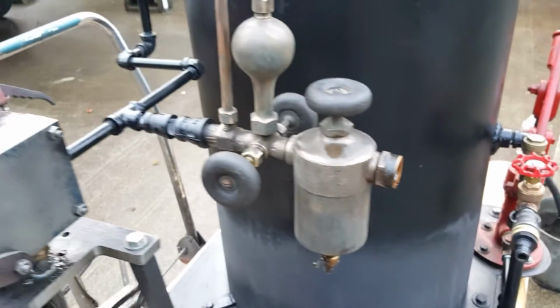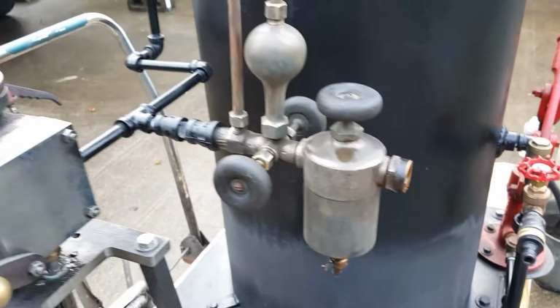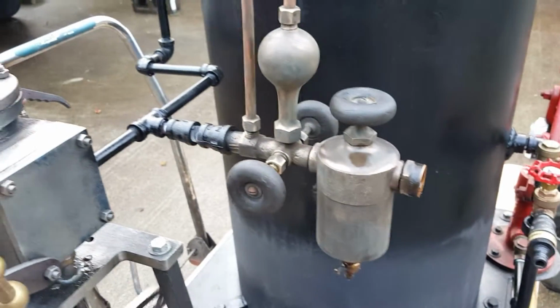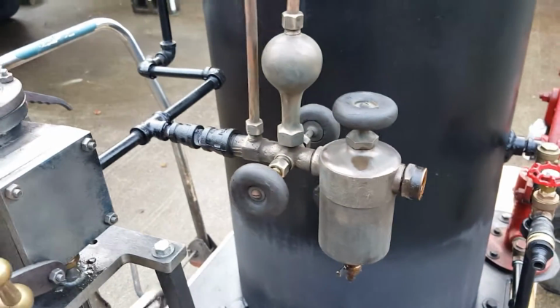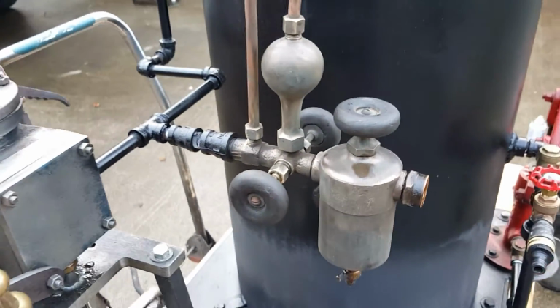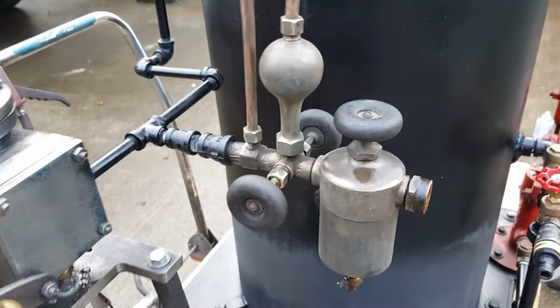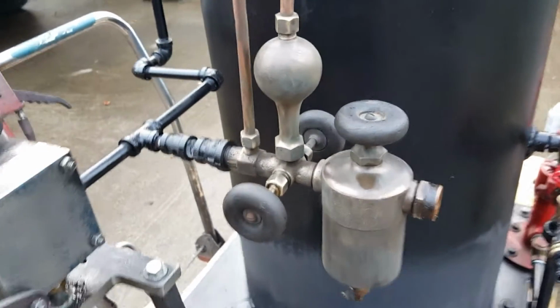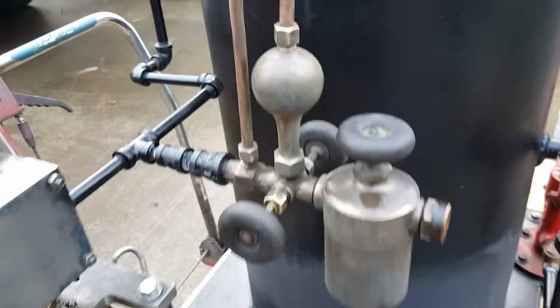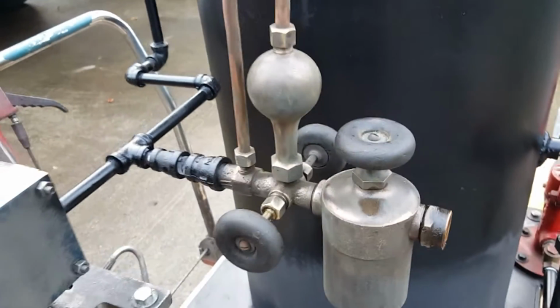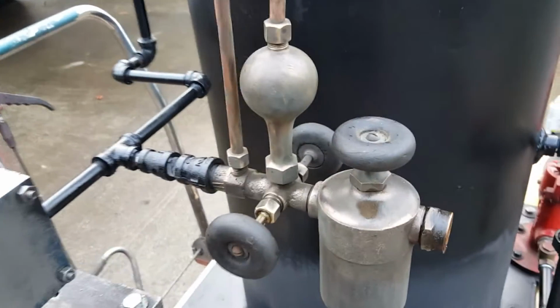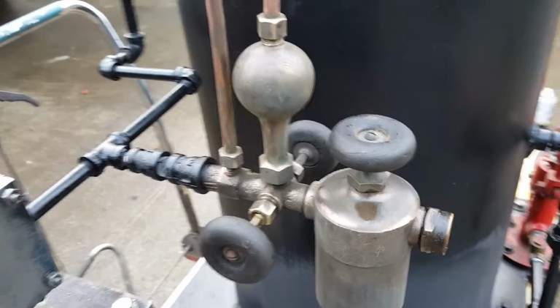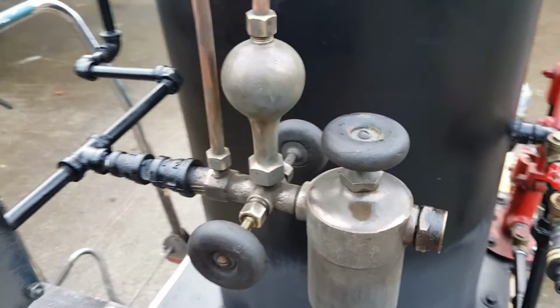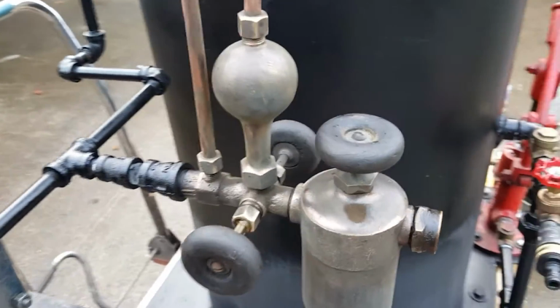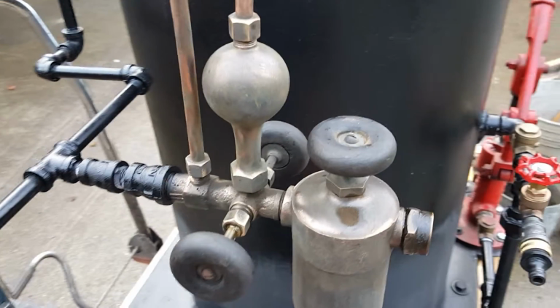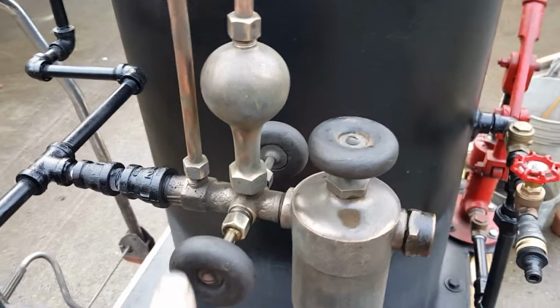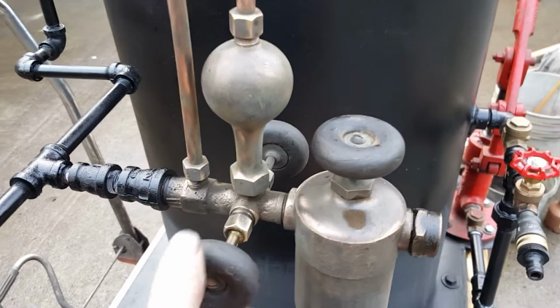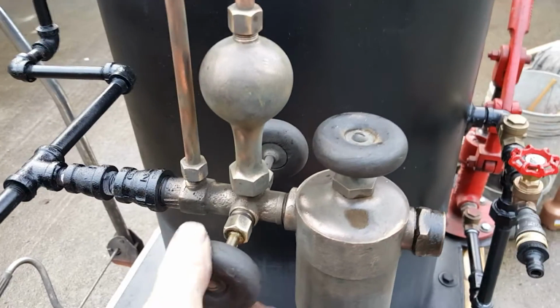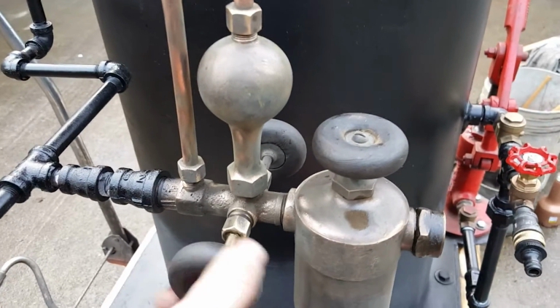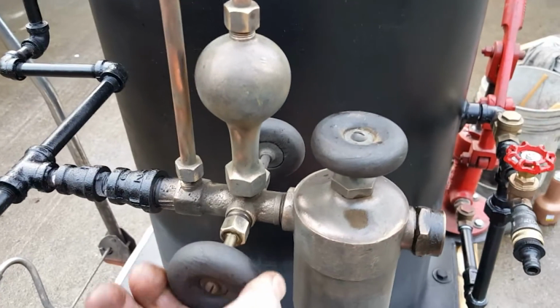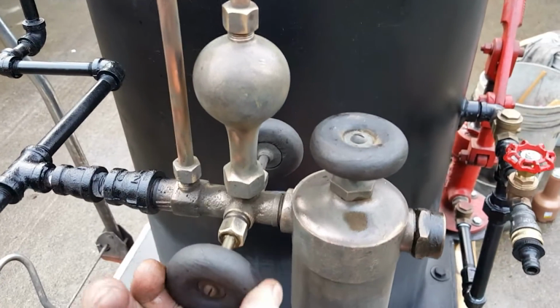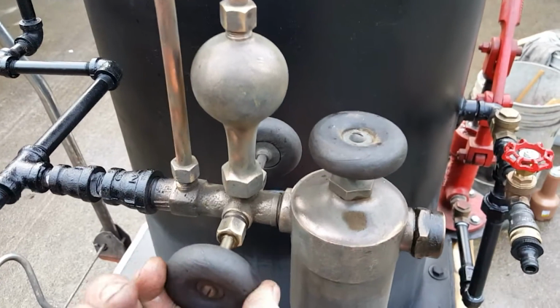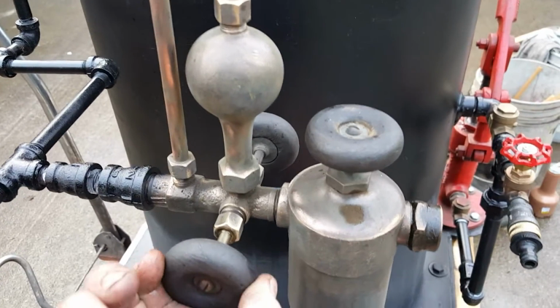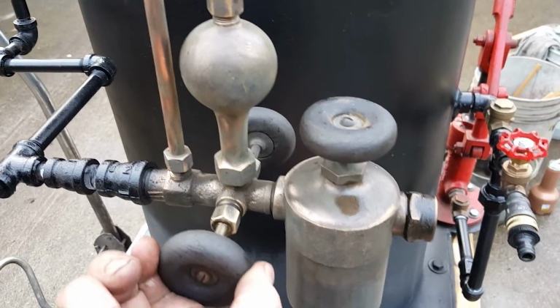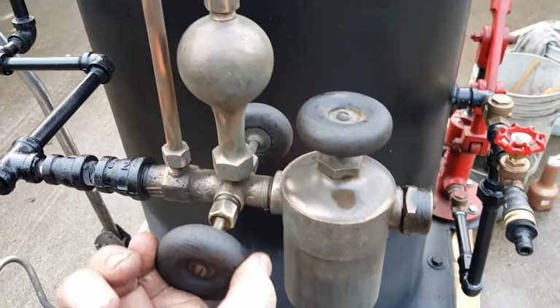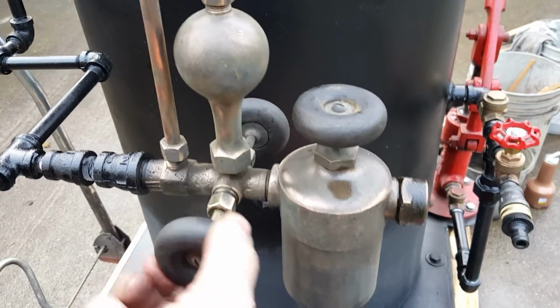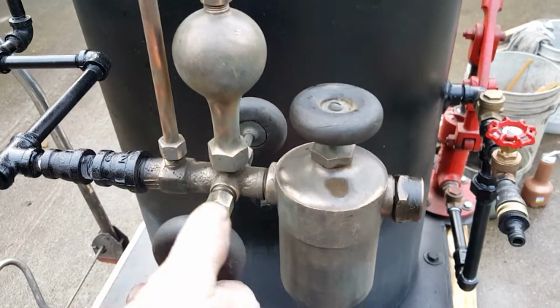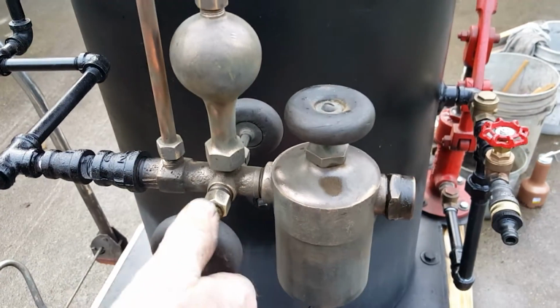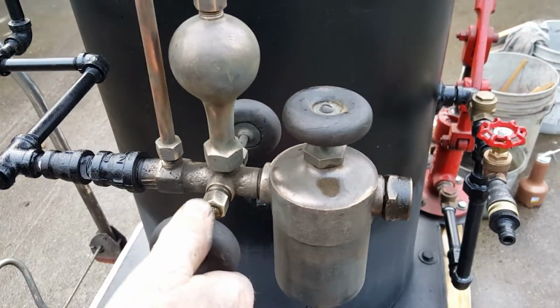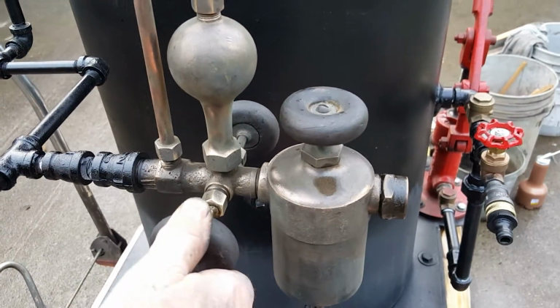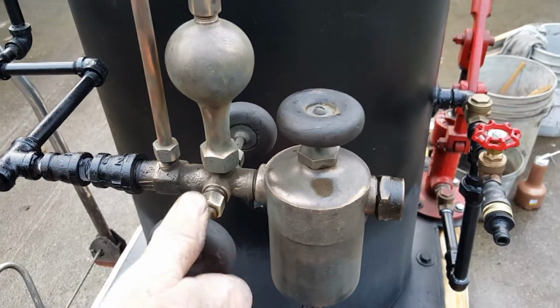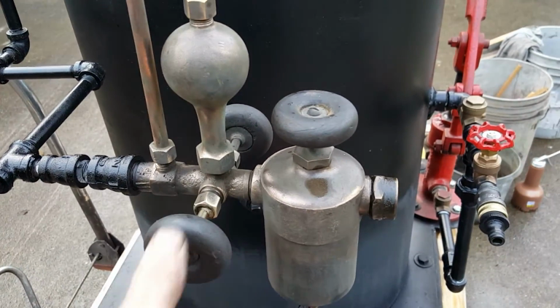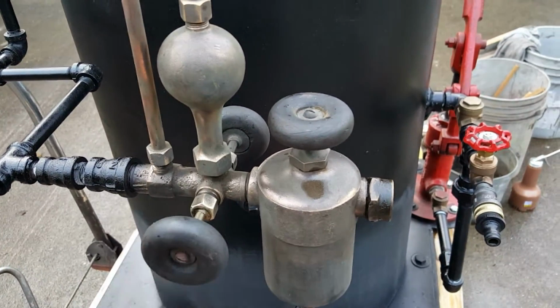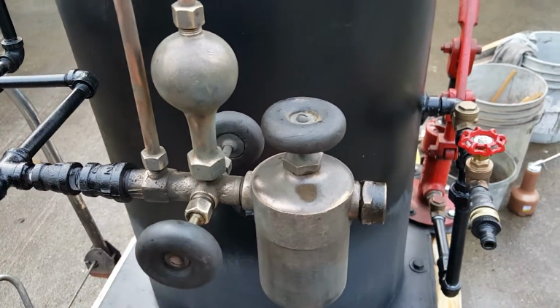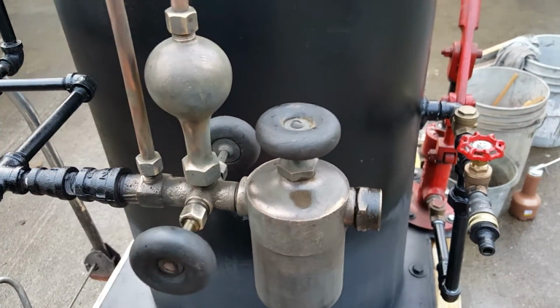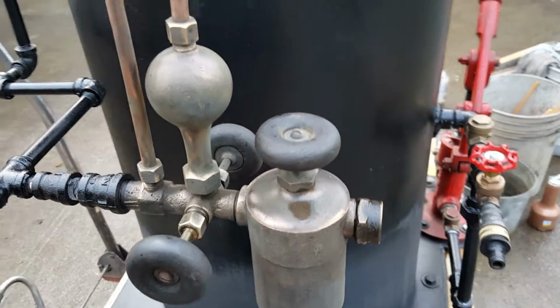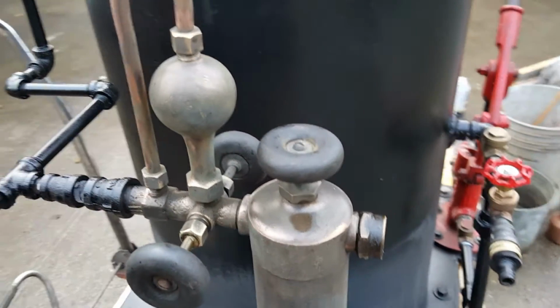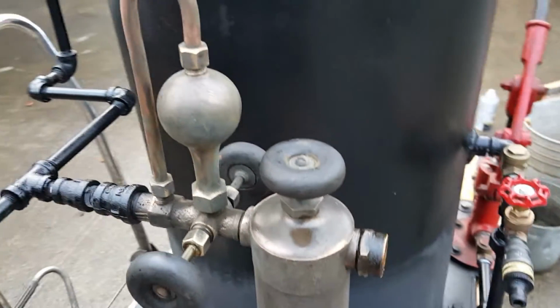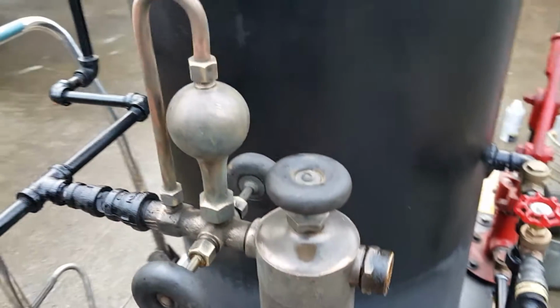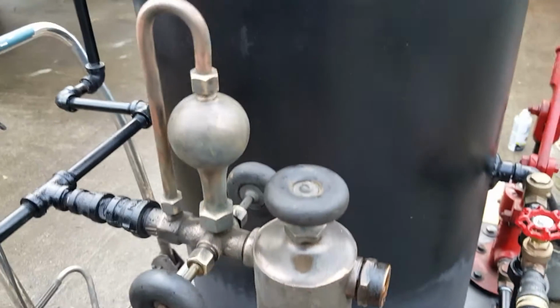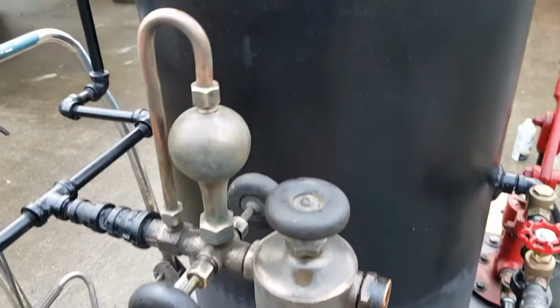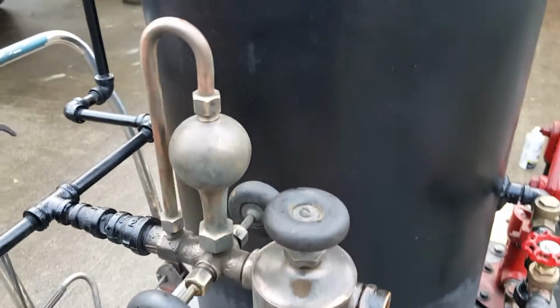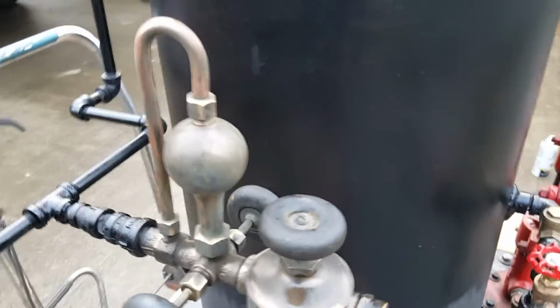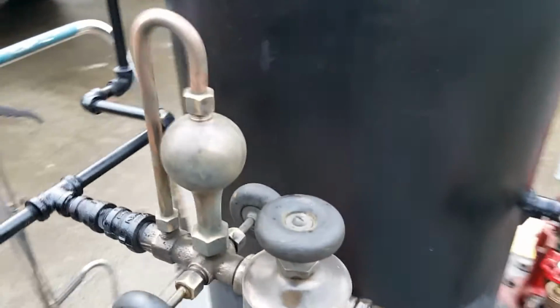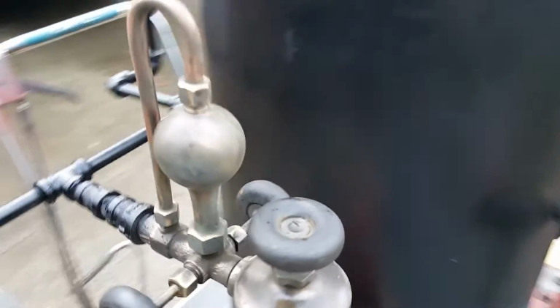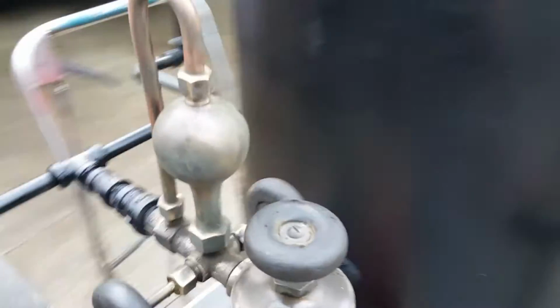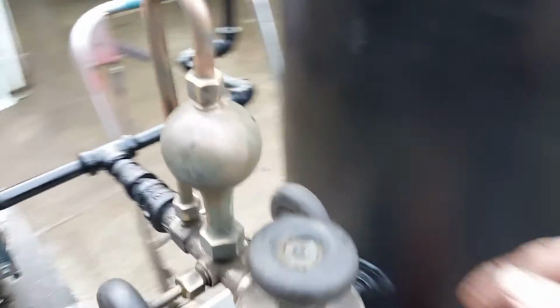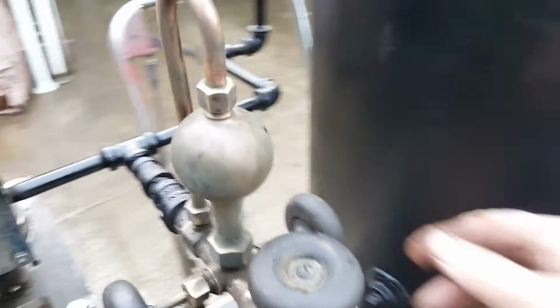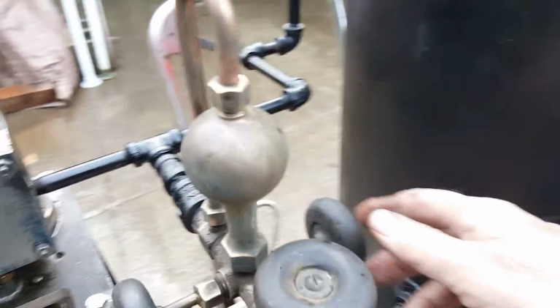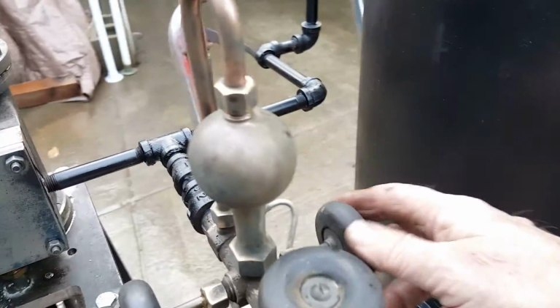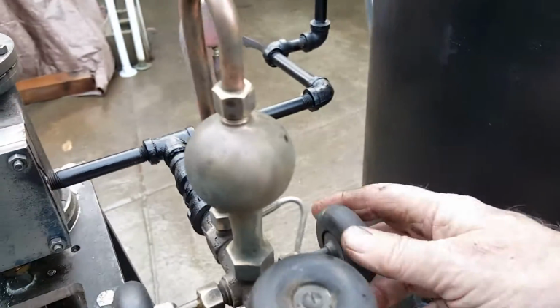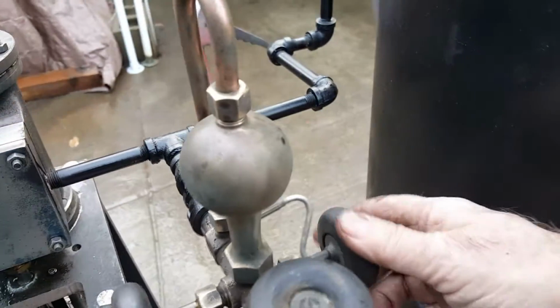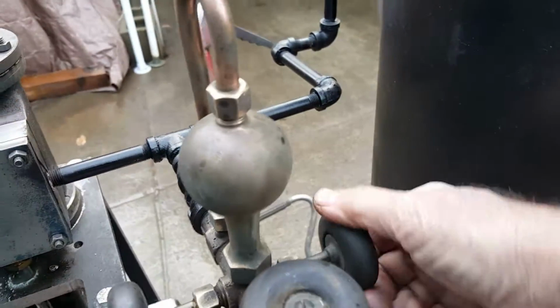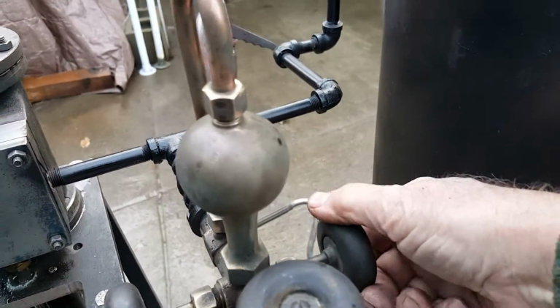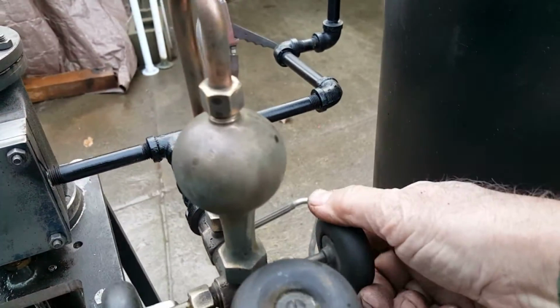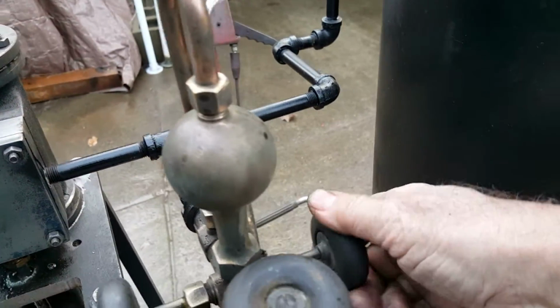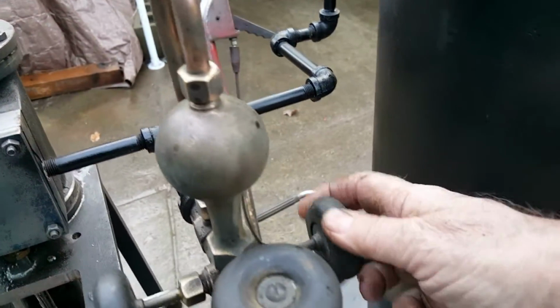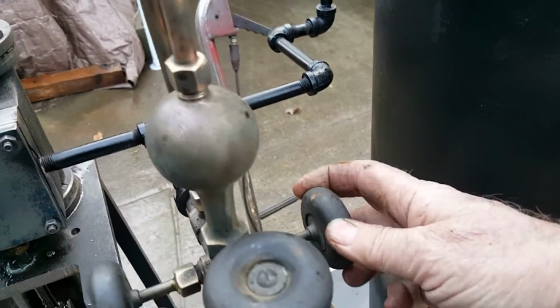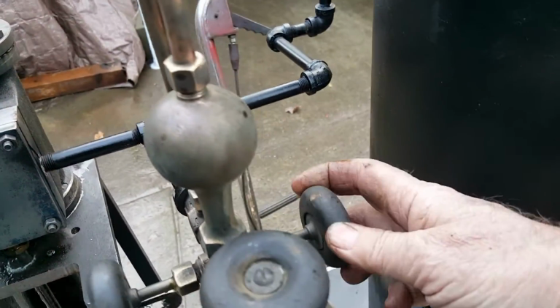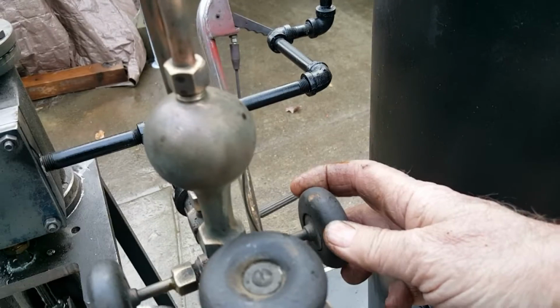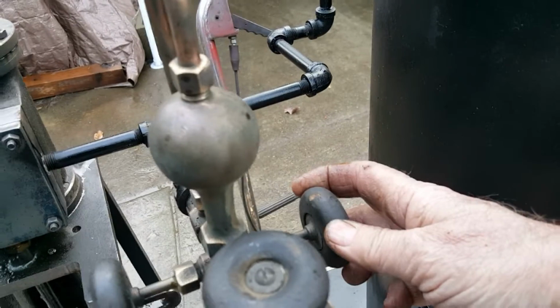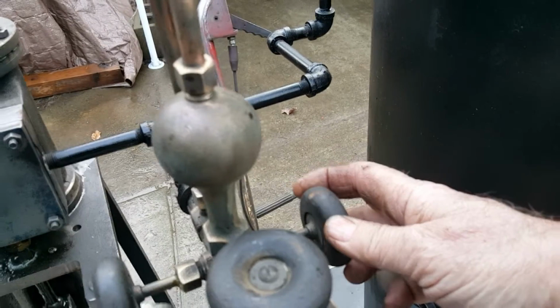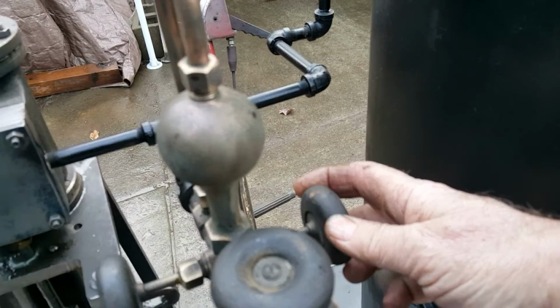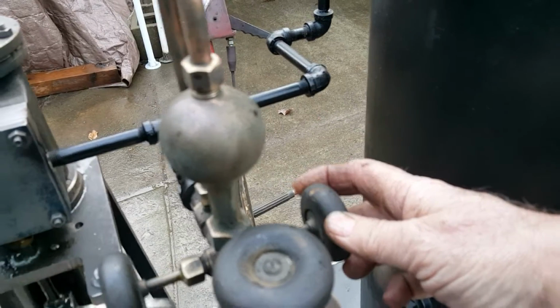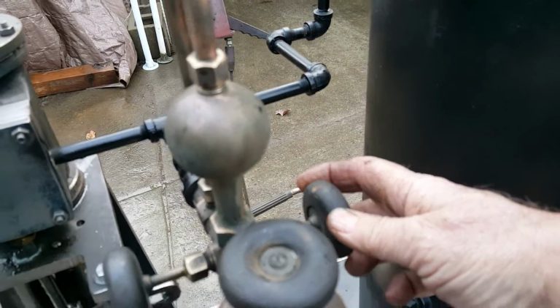So you only need these valves open about a quarter of a turn — maybe just one of them.